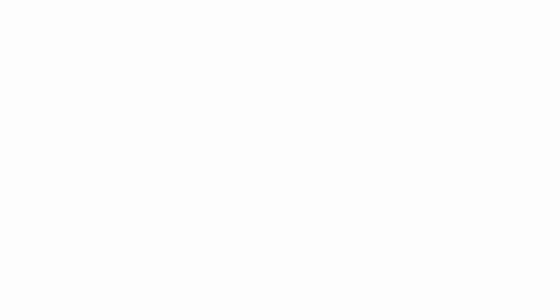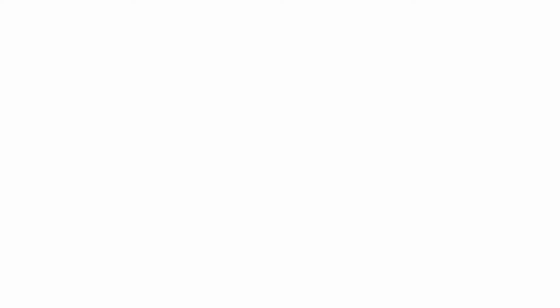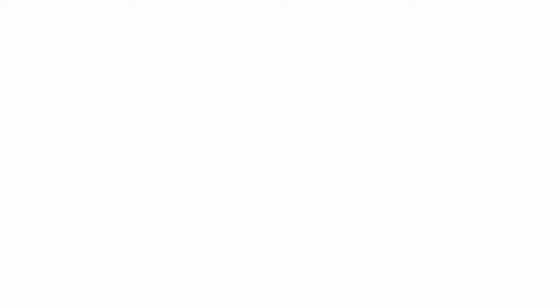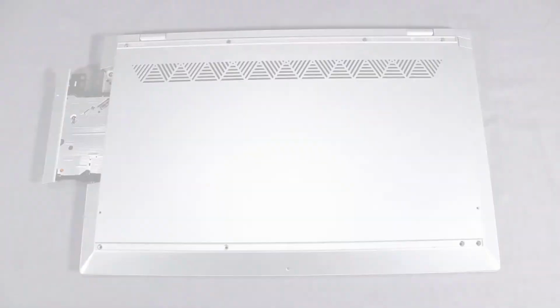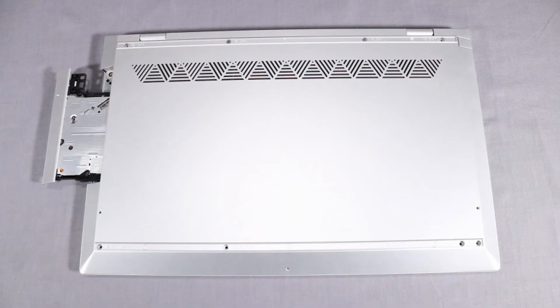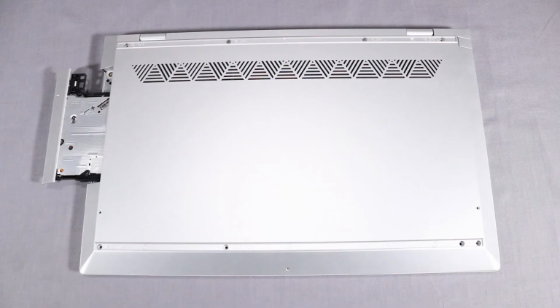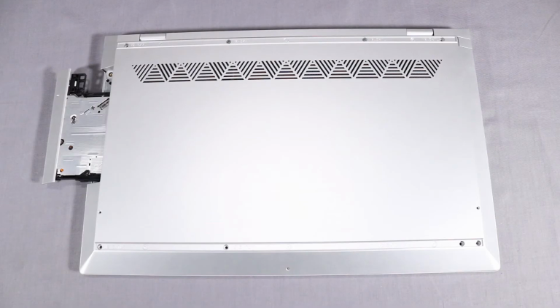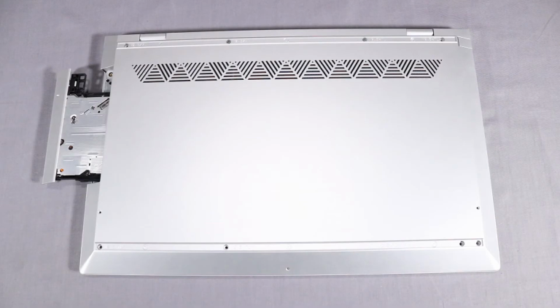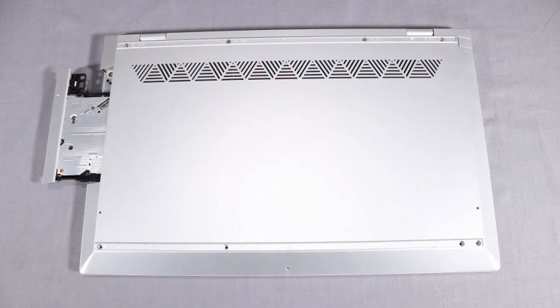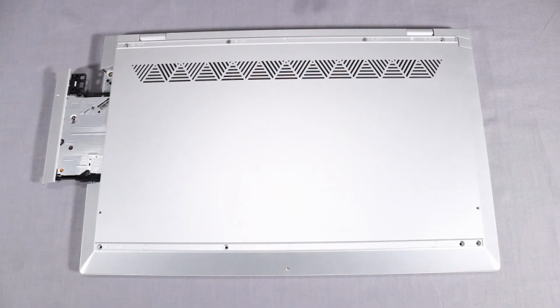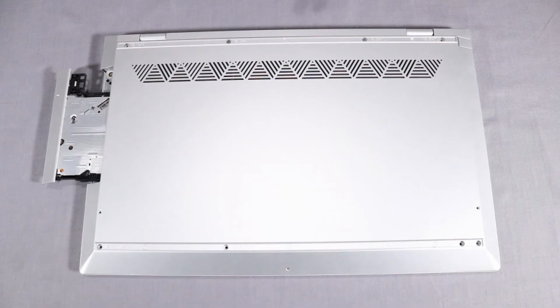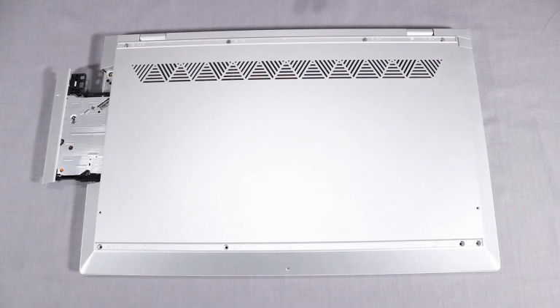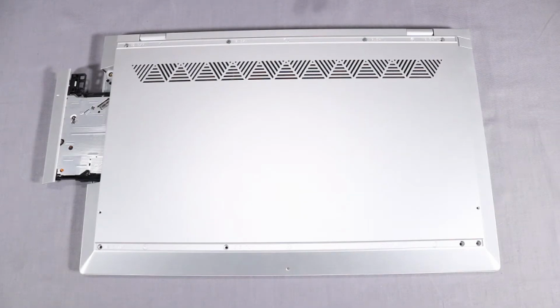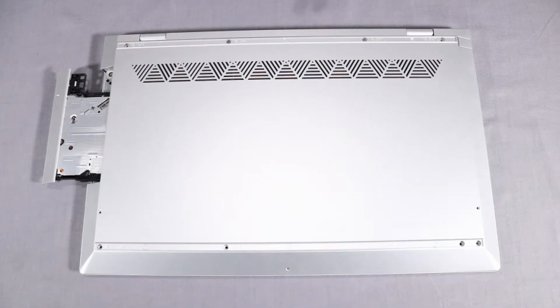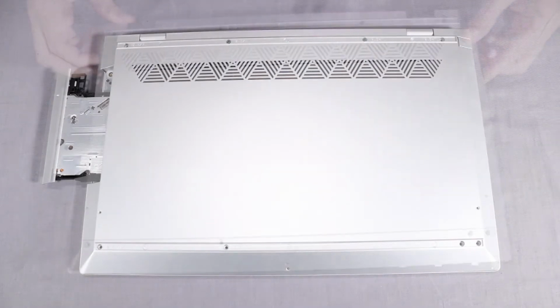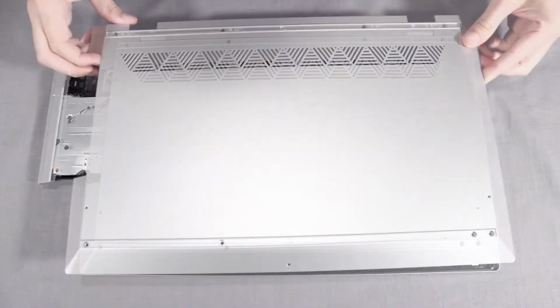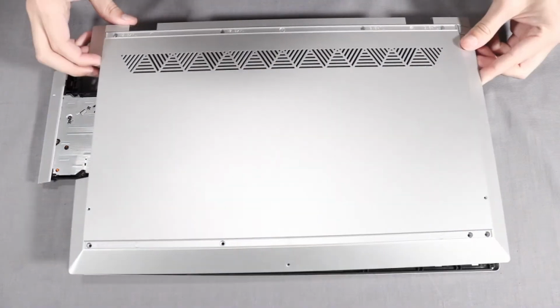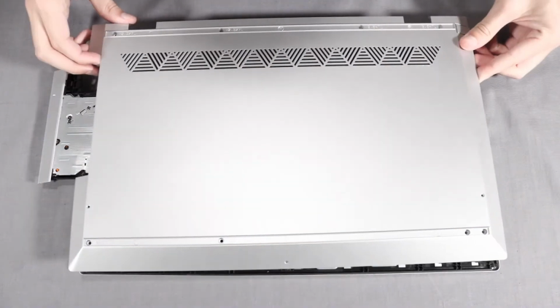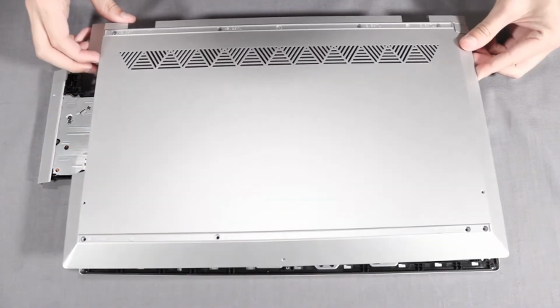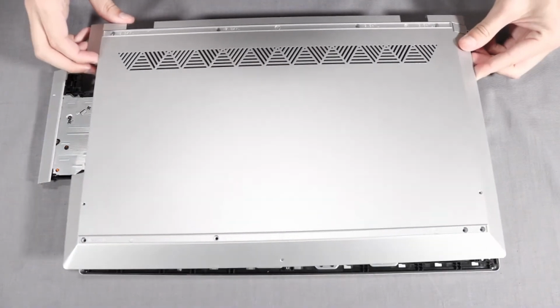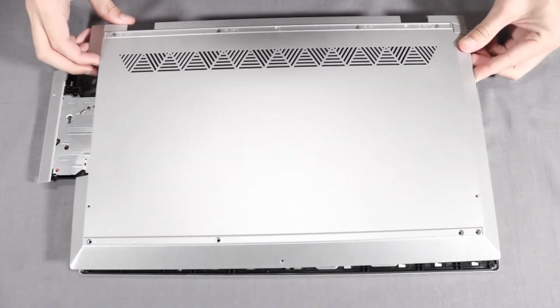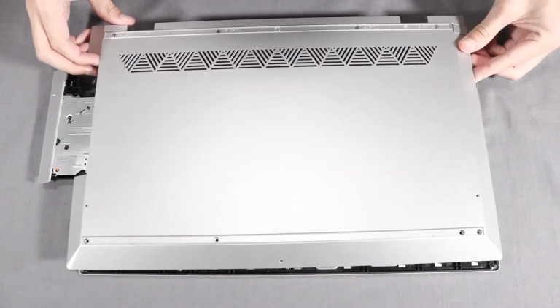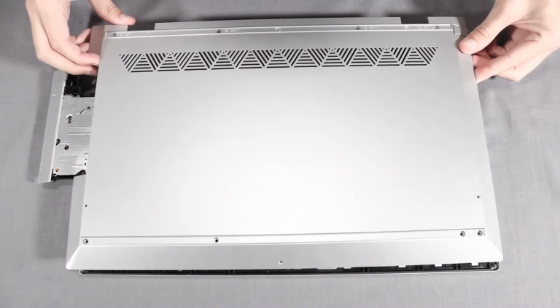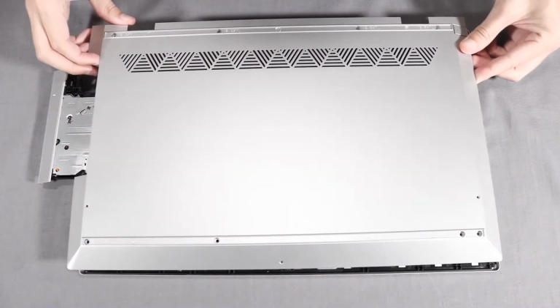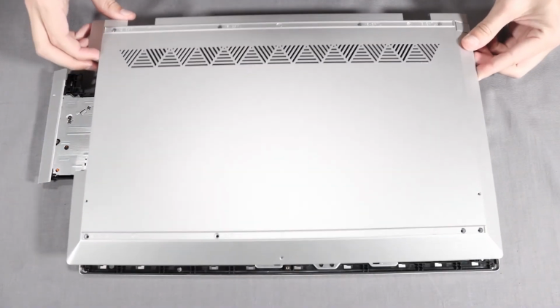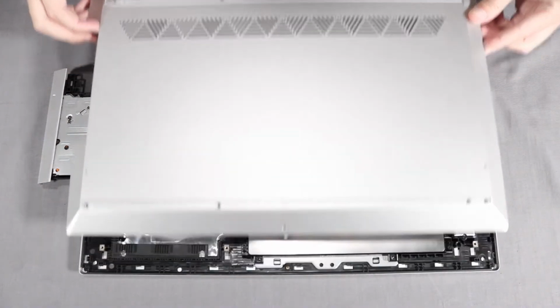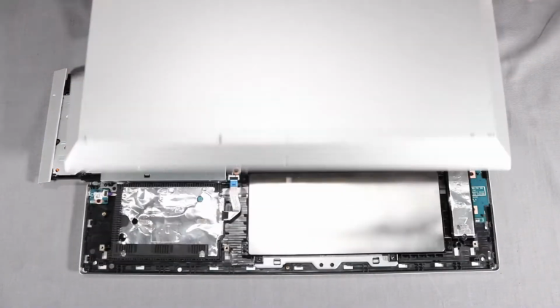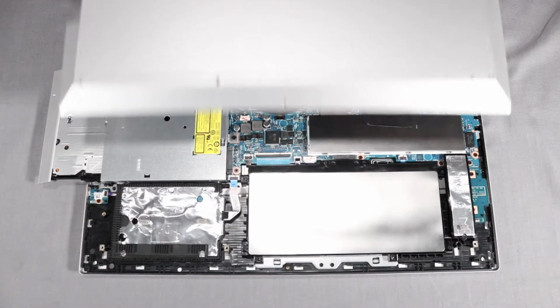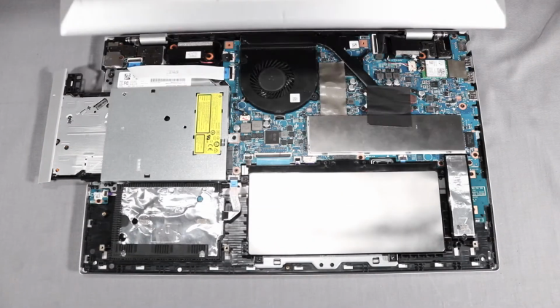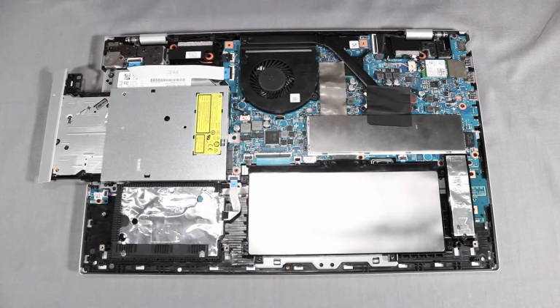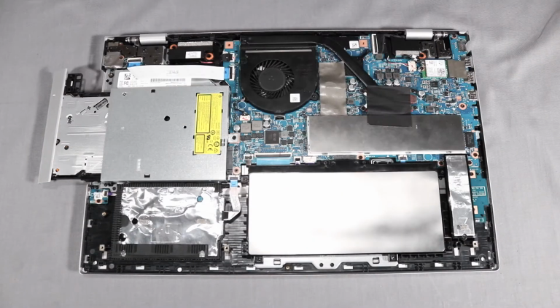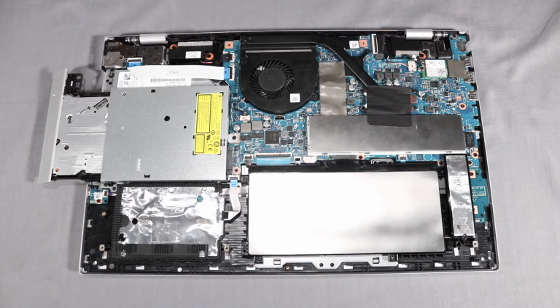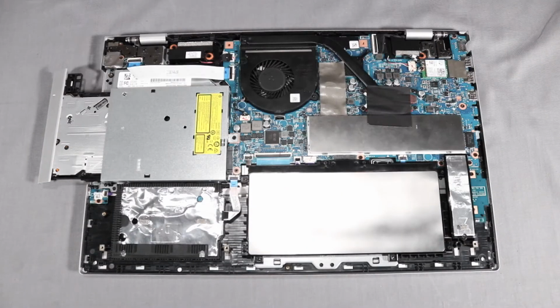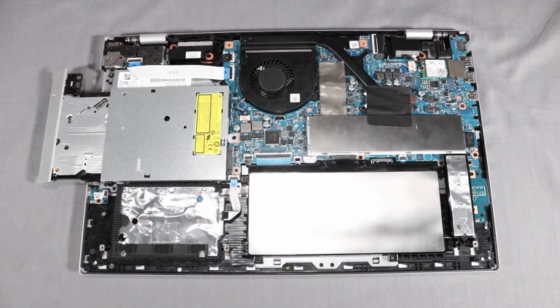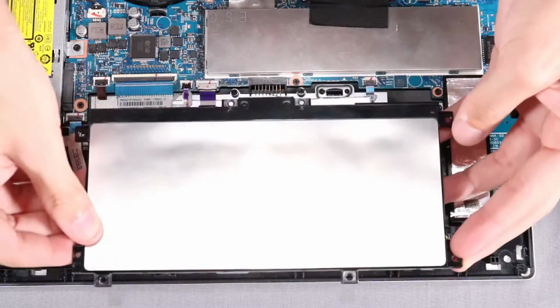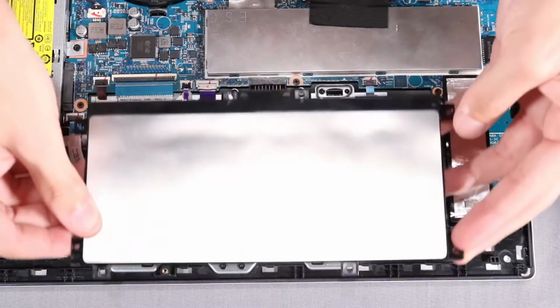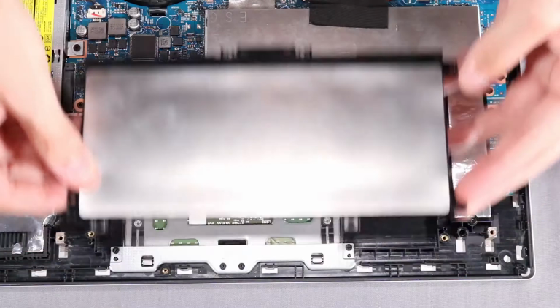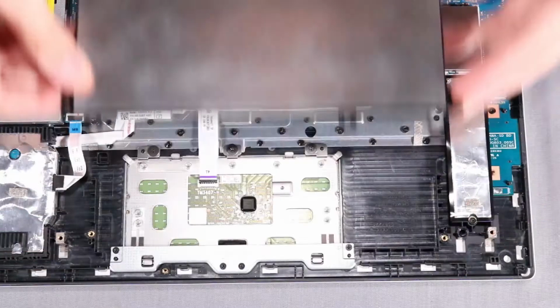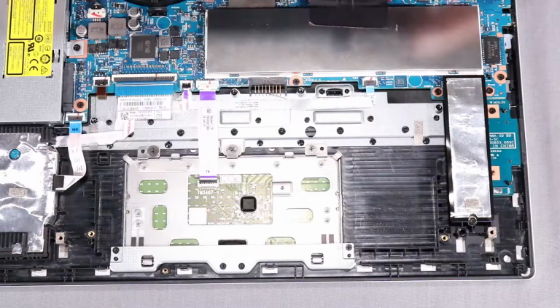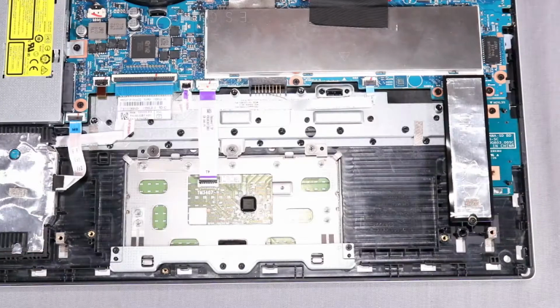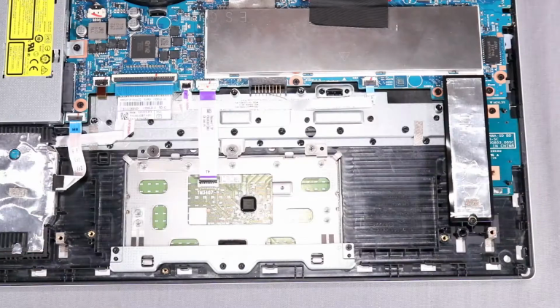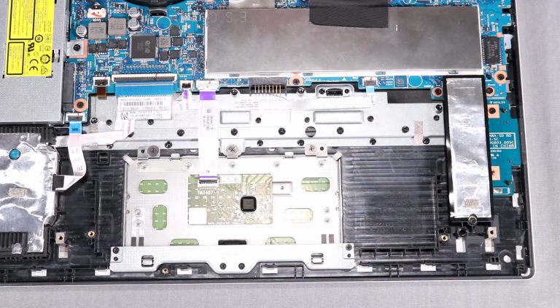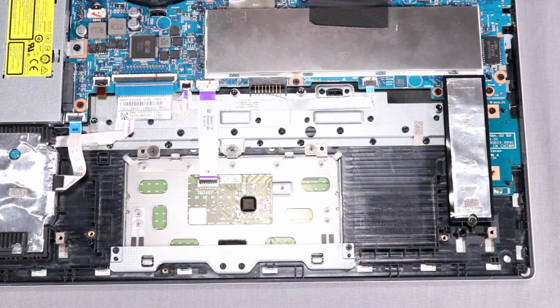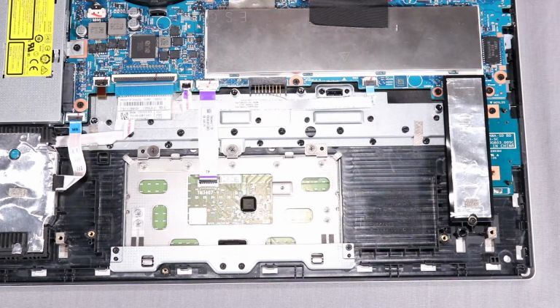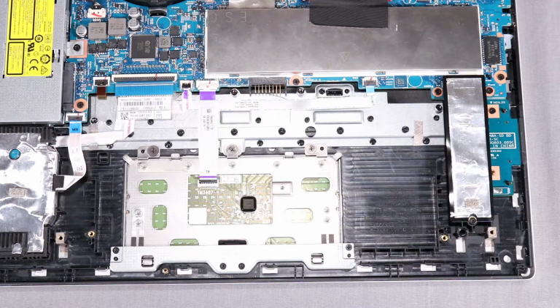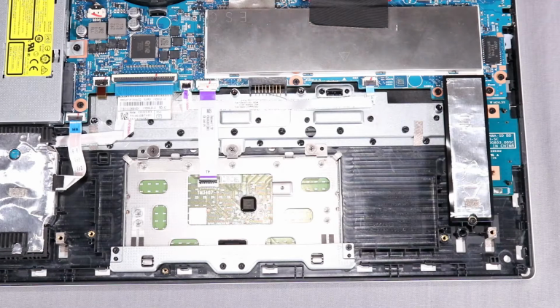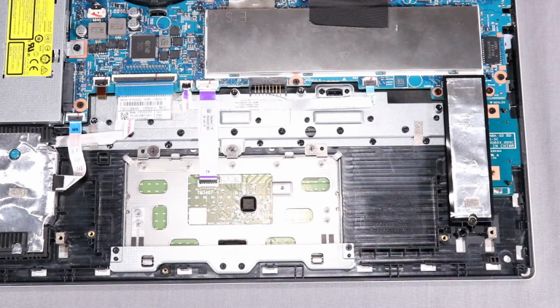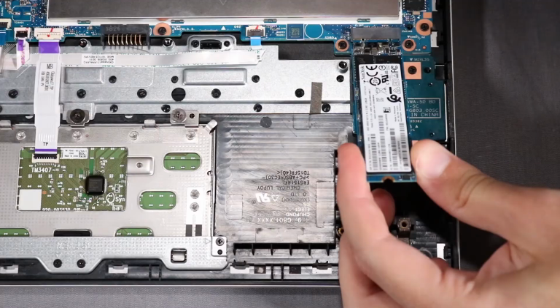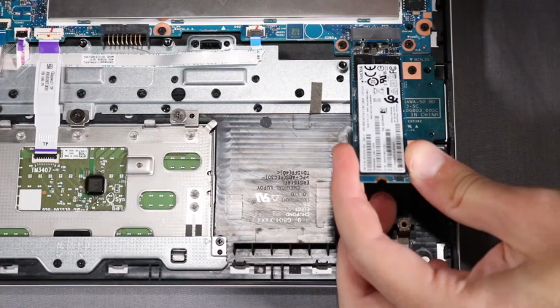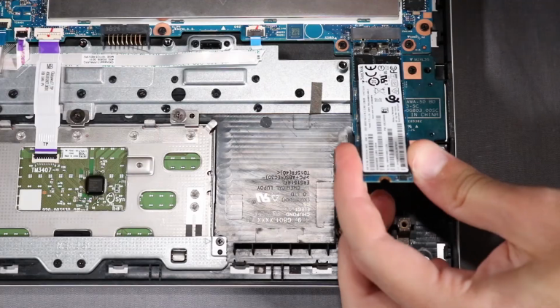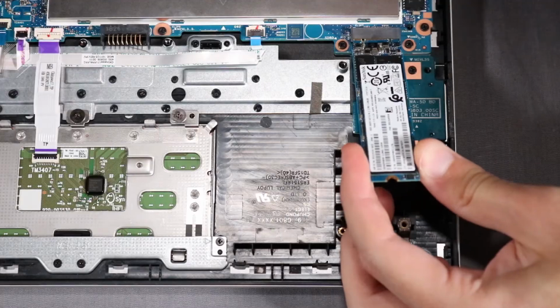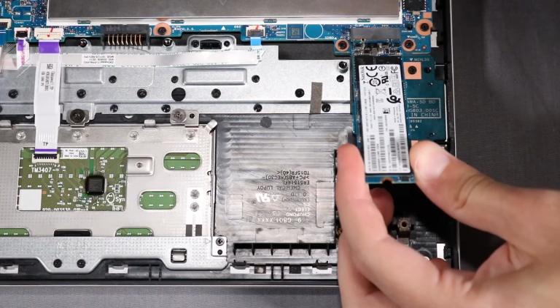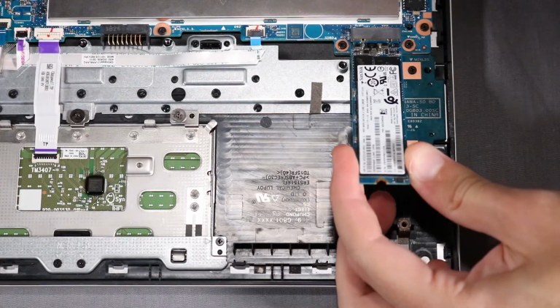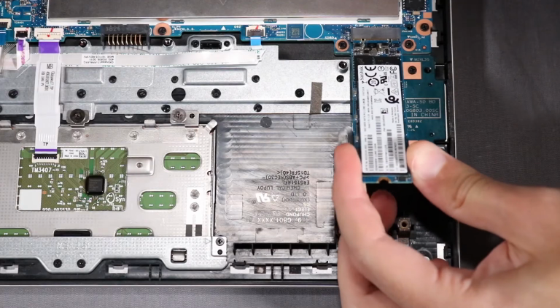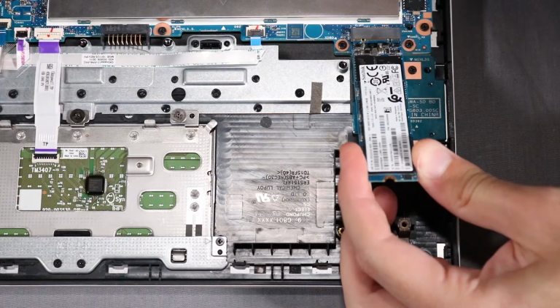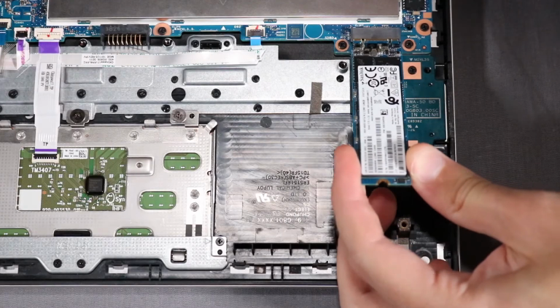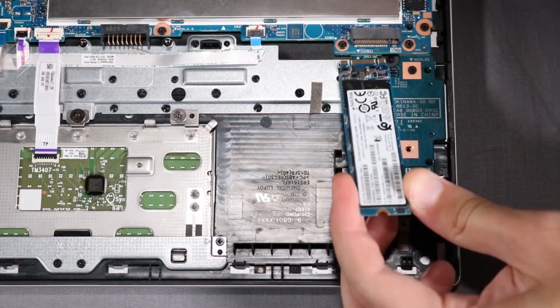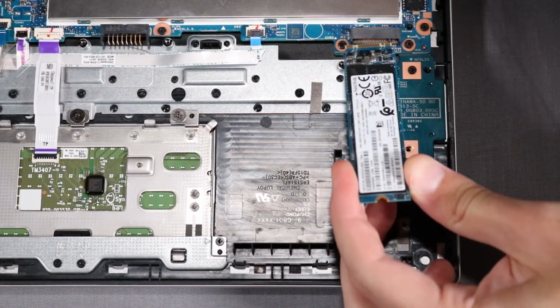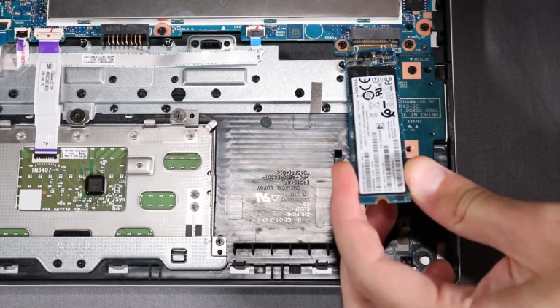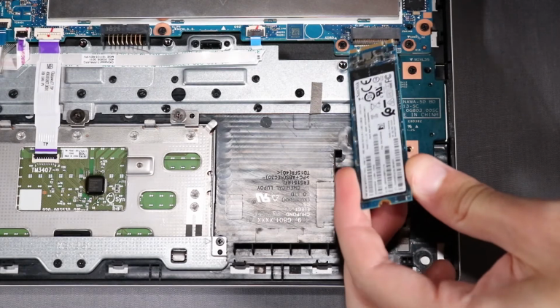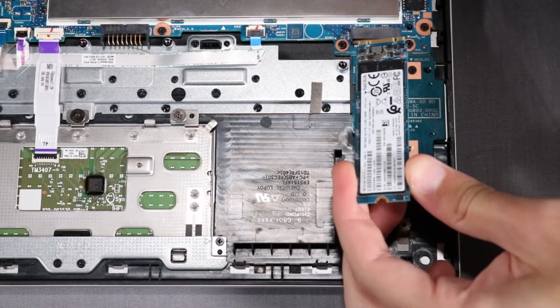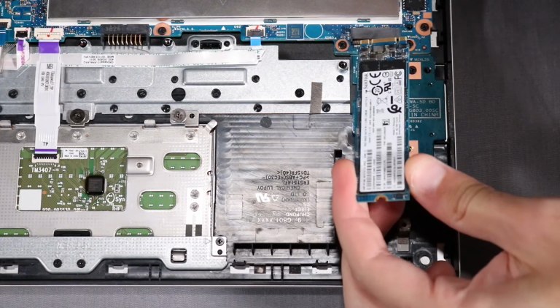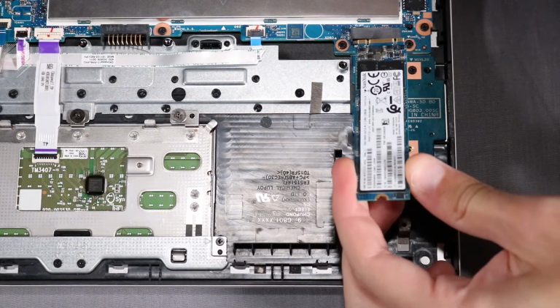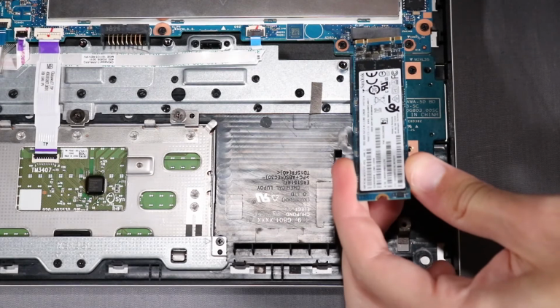Before you begin, remove the base enclosure, battery, and M.2 solid-state drive.